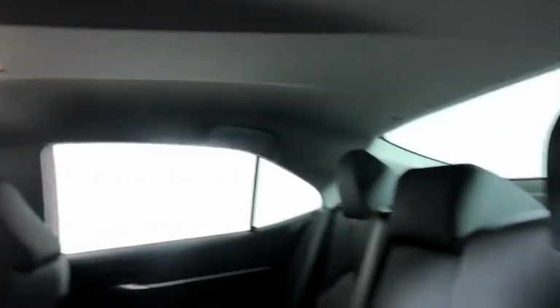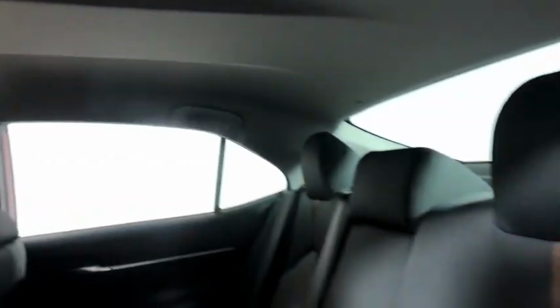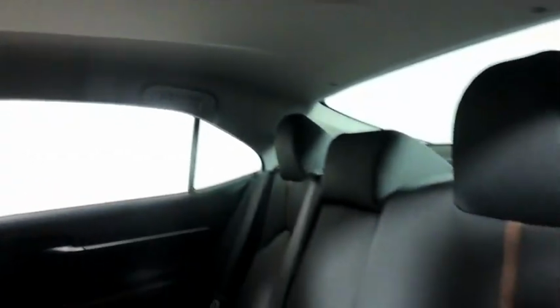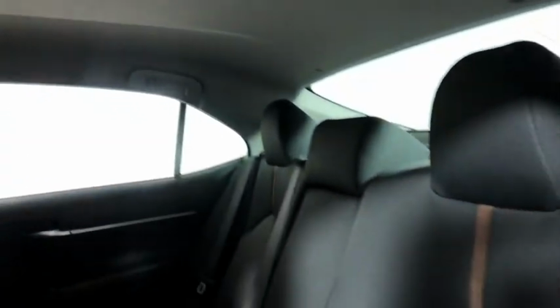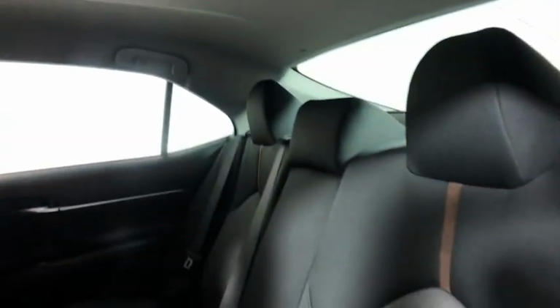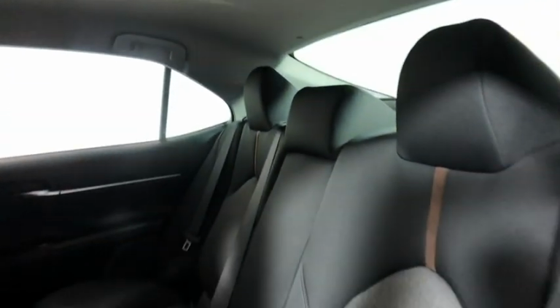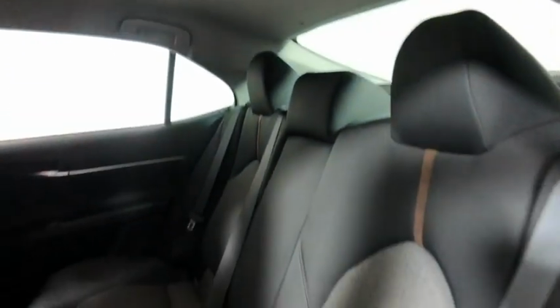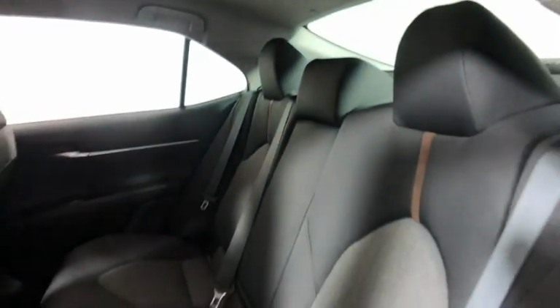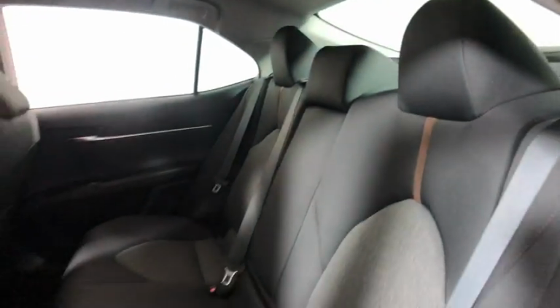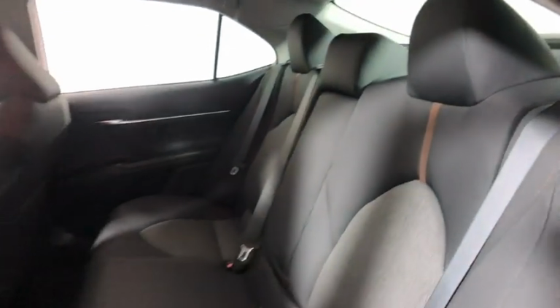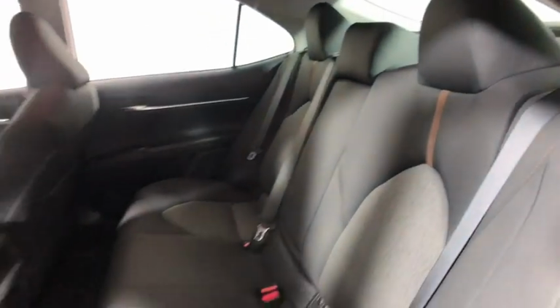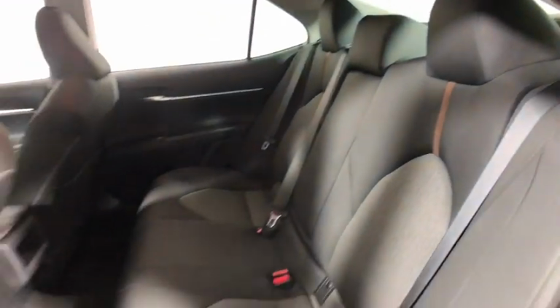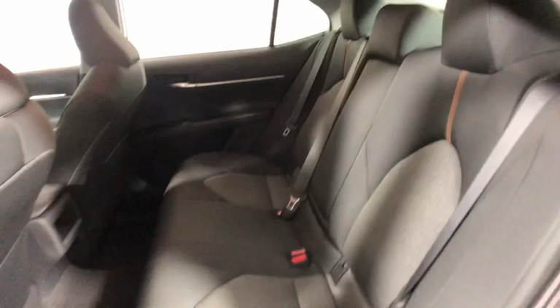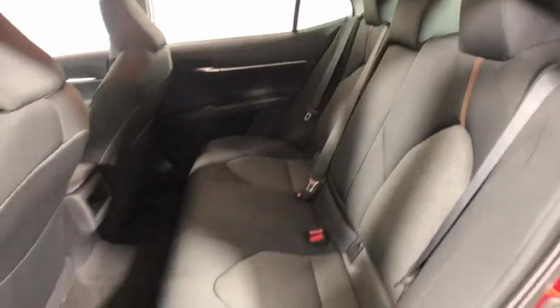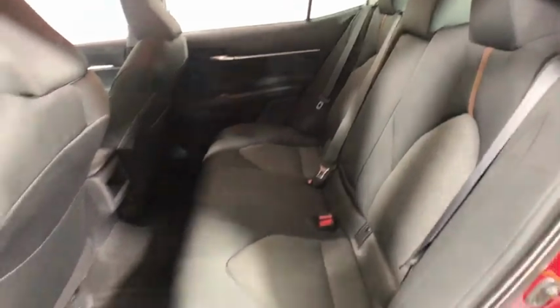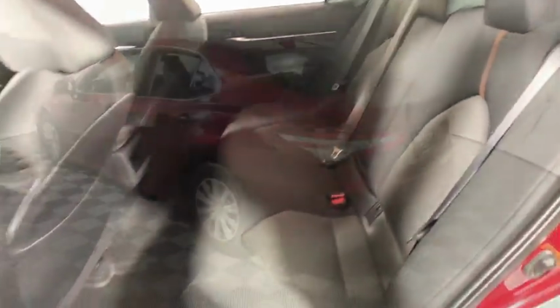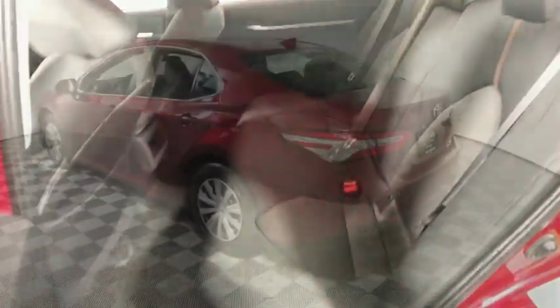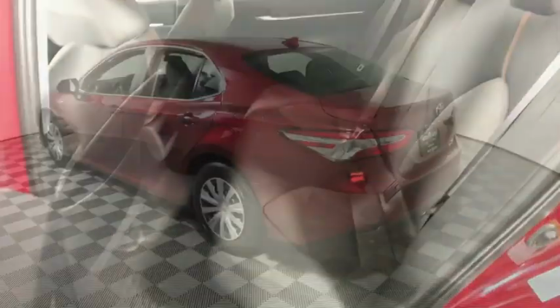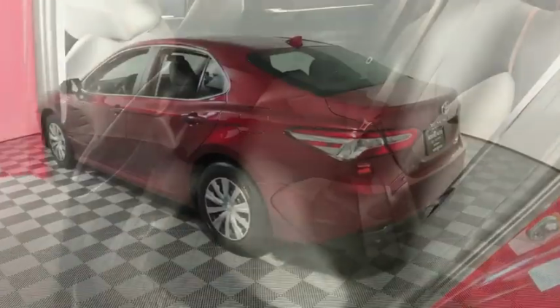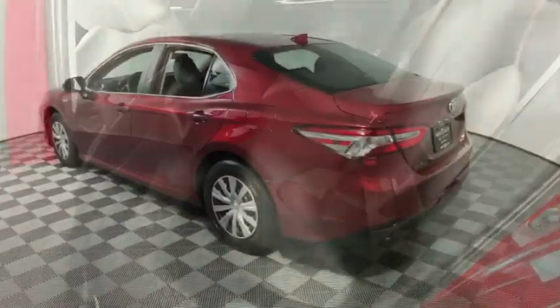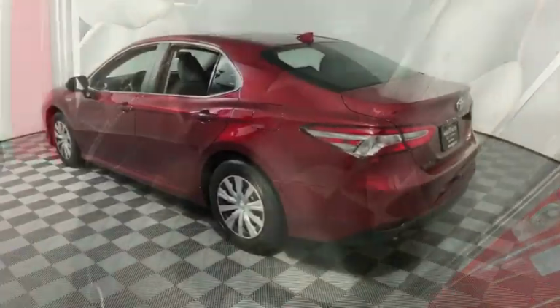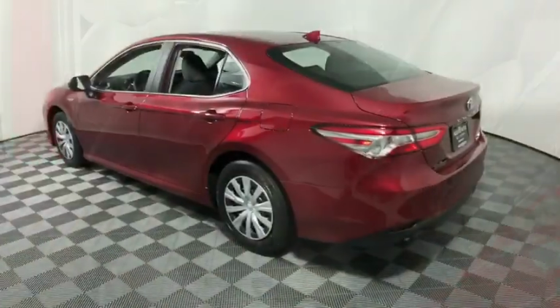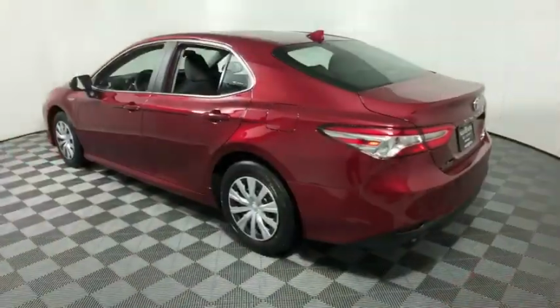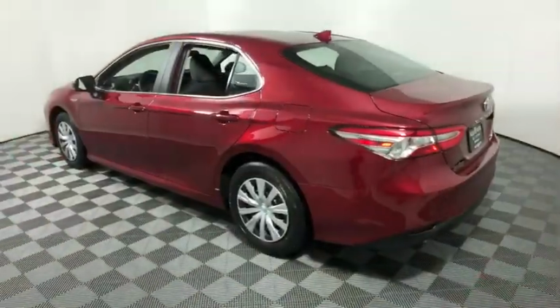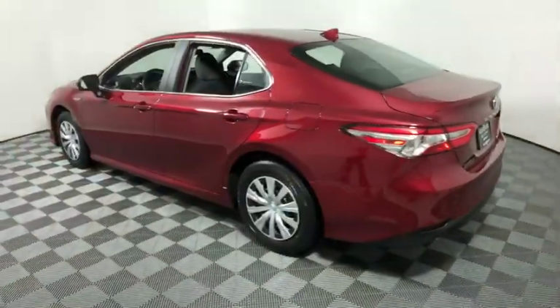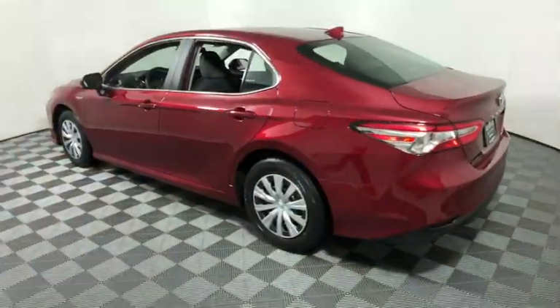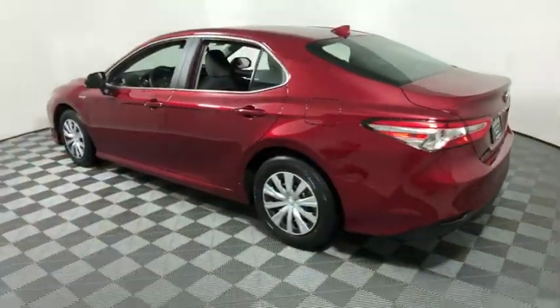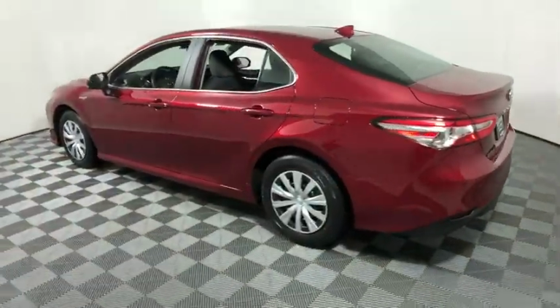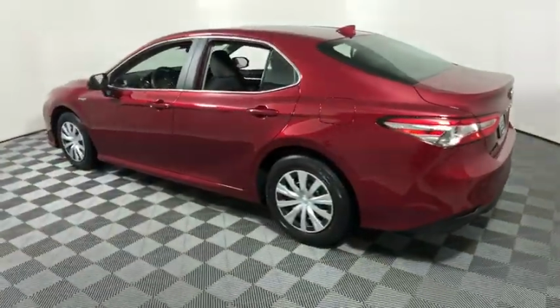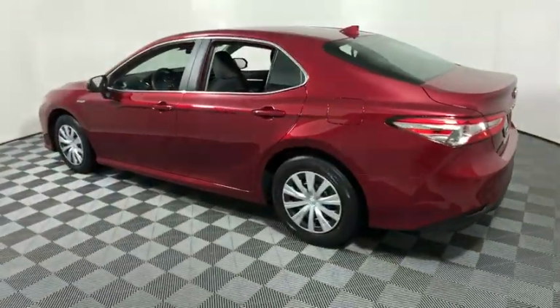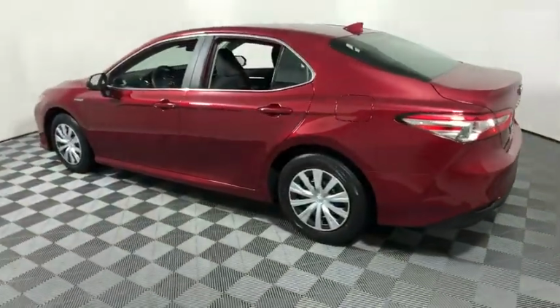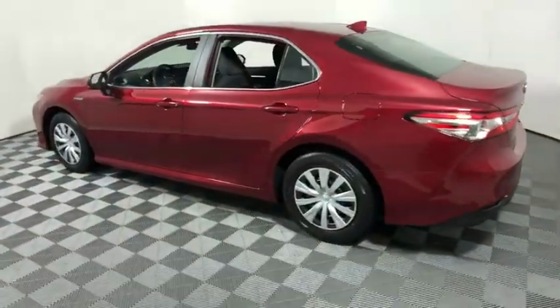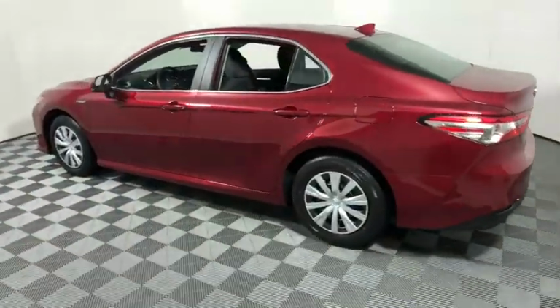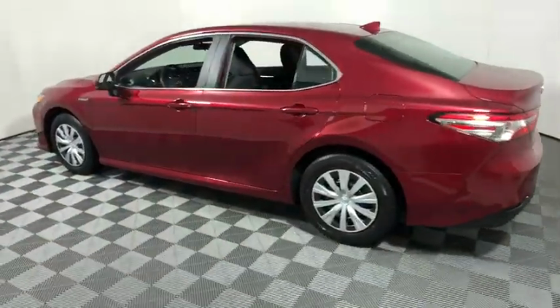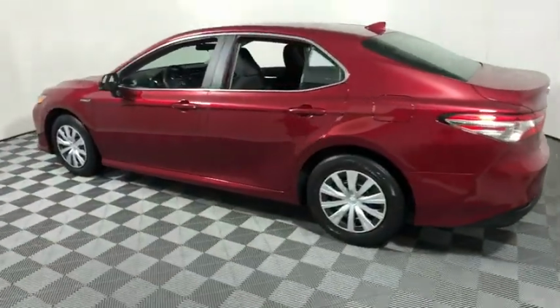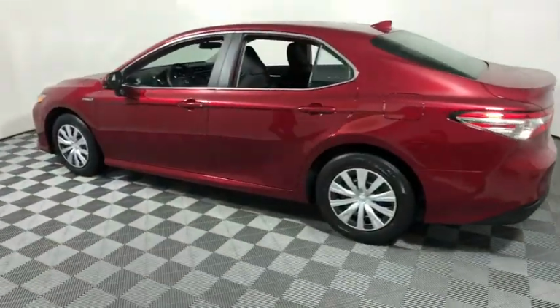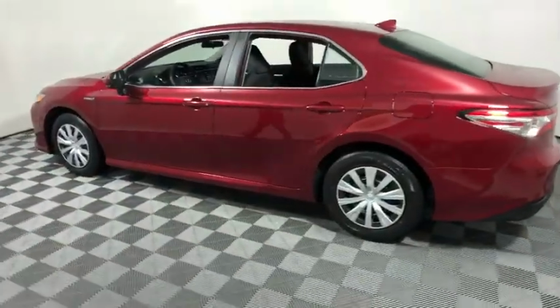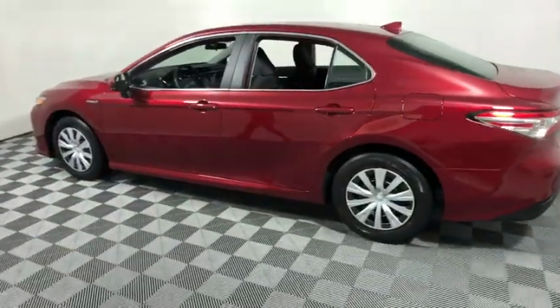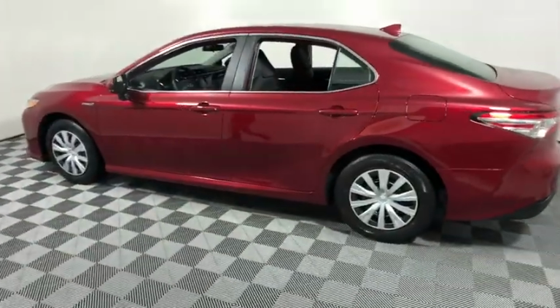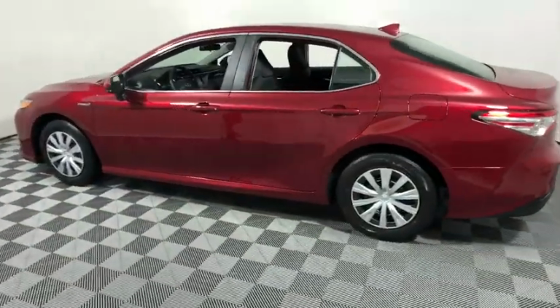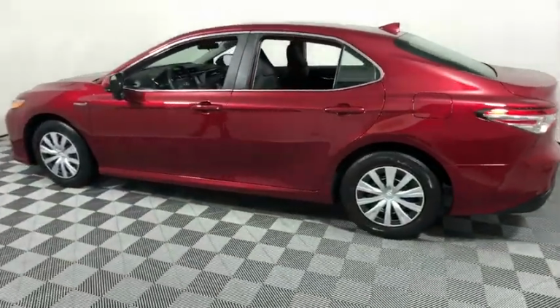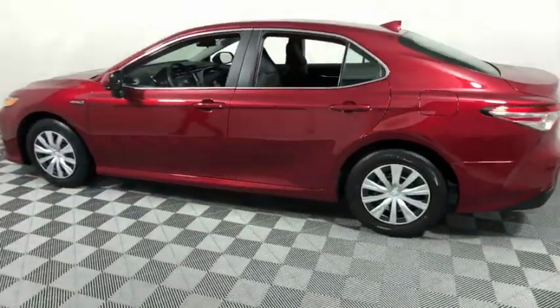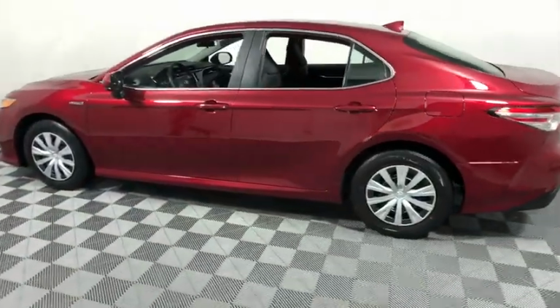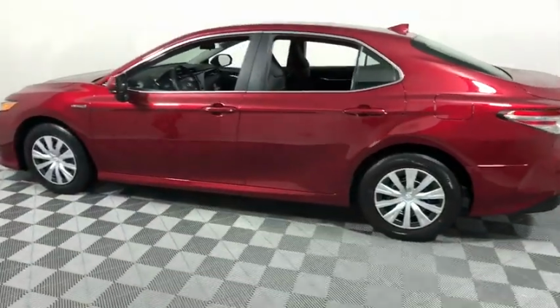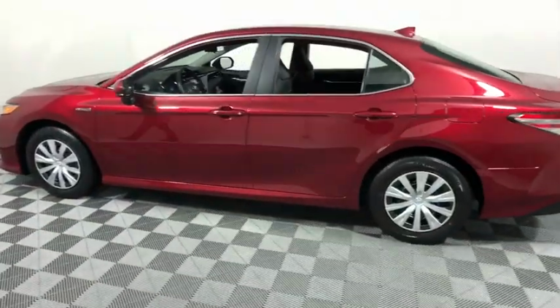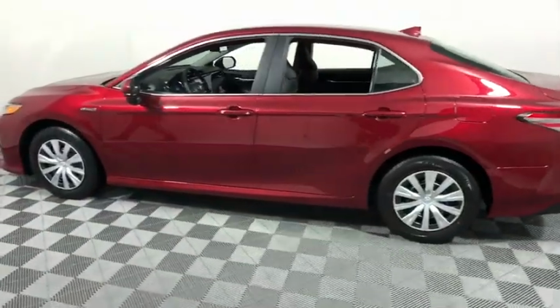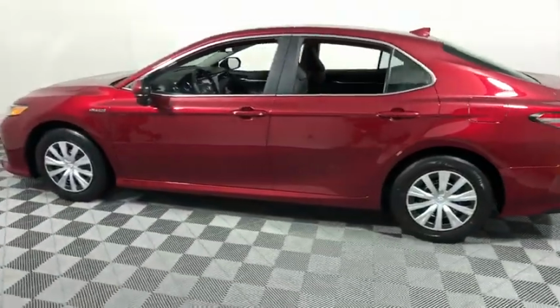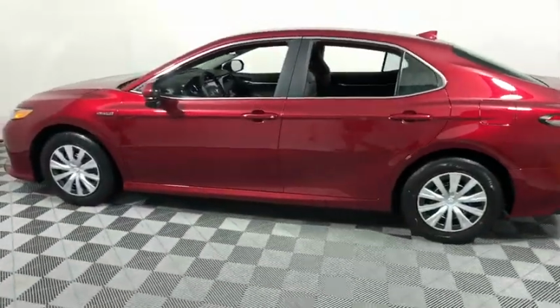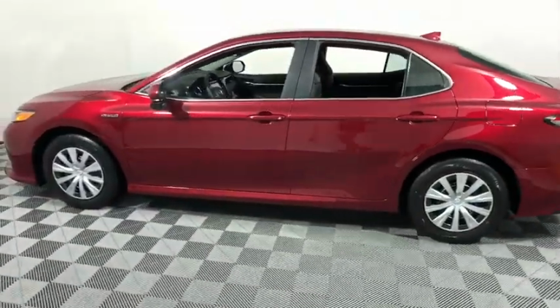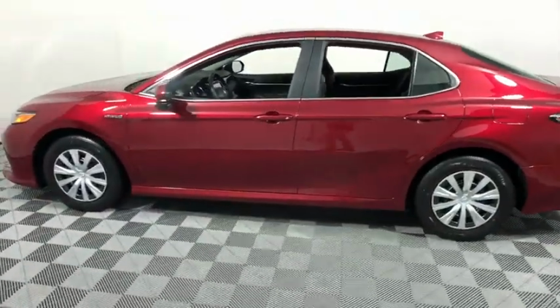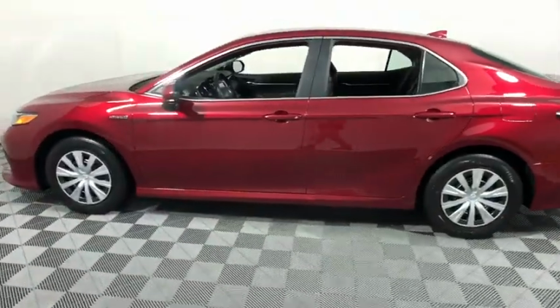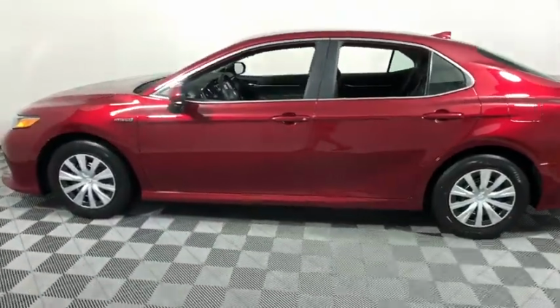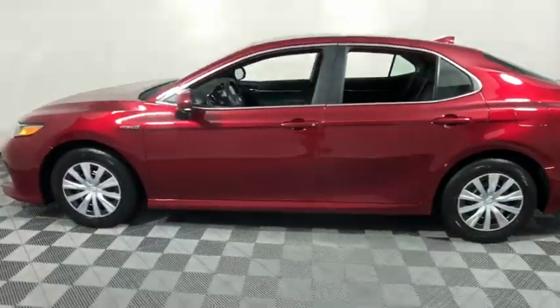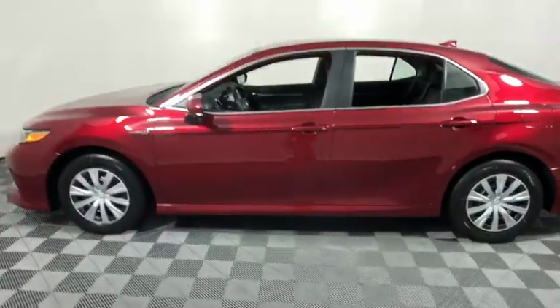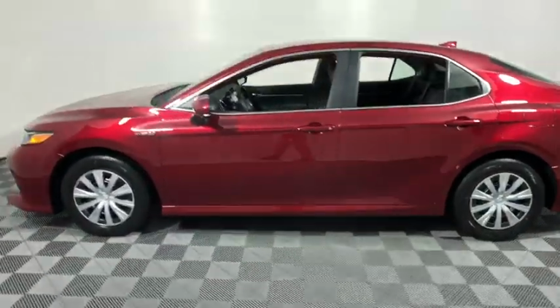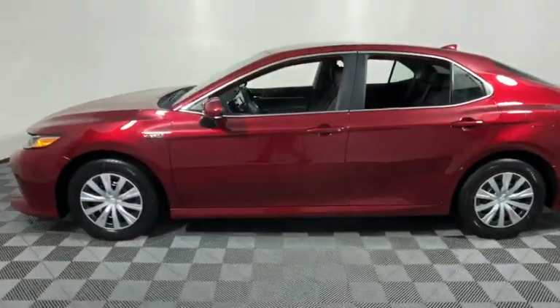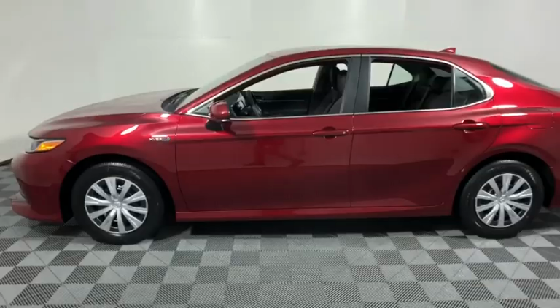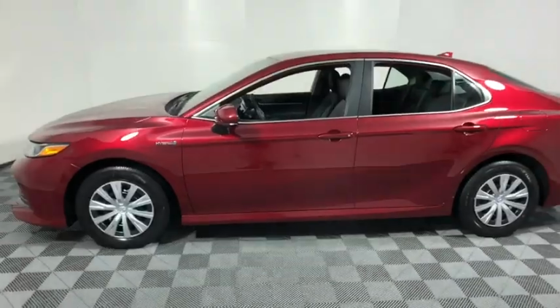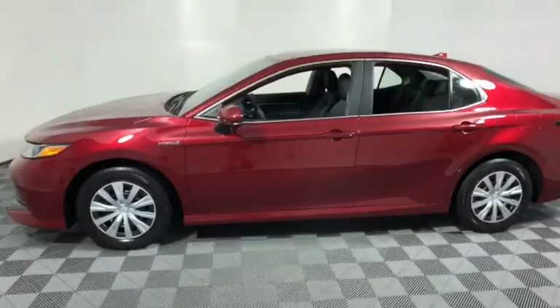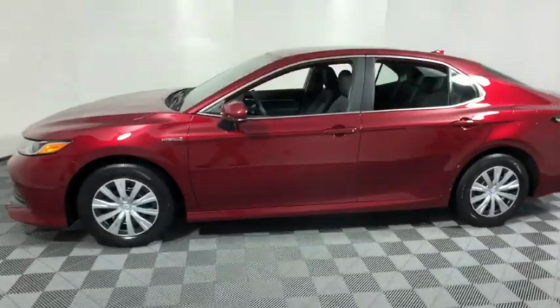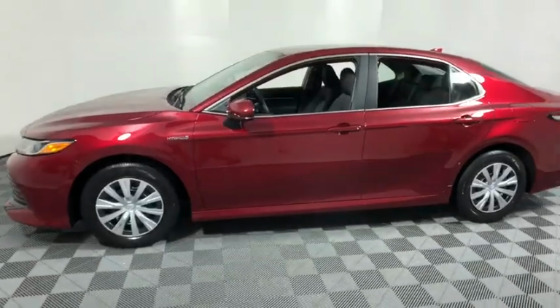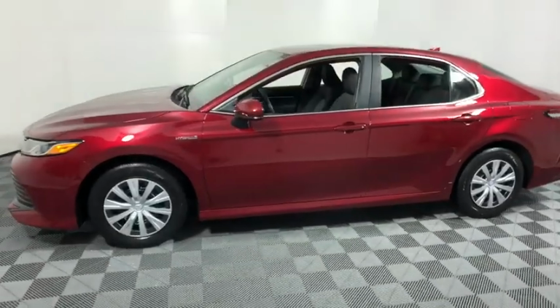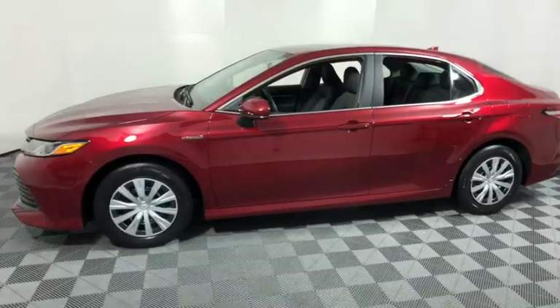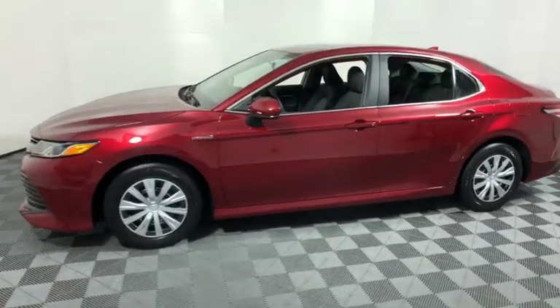Remote keyless entry, tilt steering wheel, driver vanity mirror, front bucket seats, front reading lamps, power driver's seat.